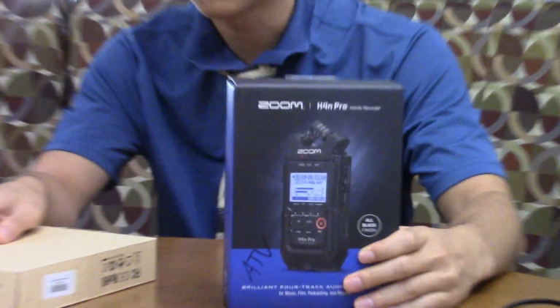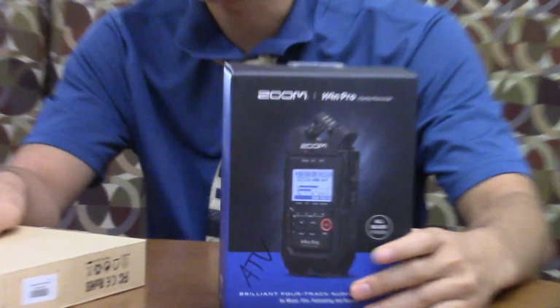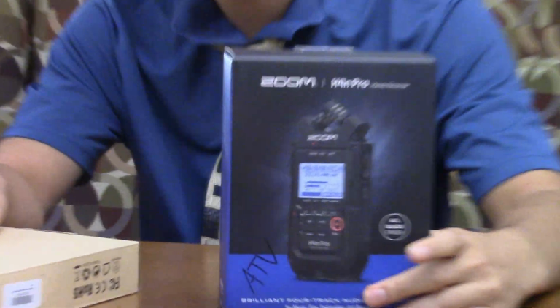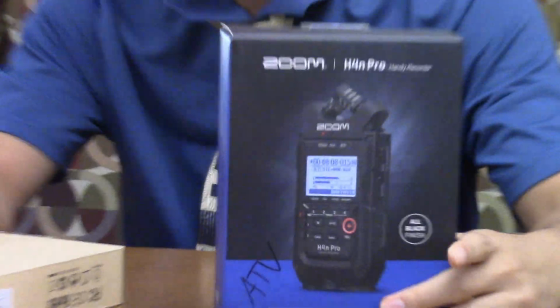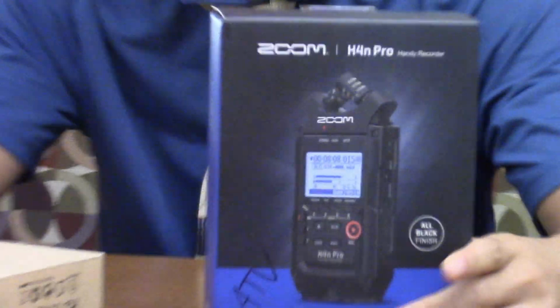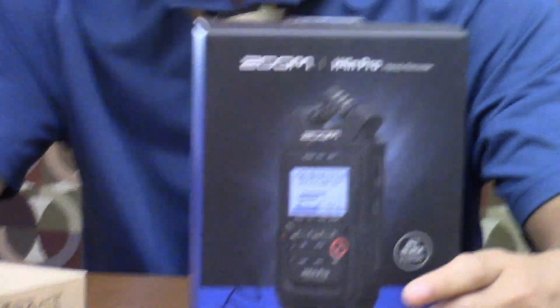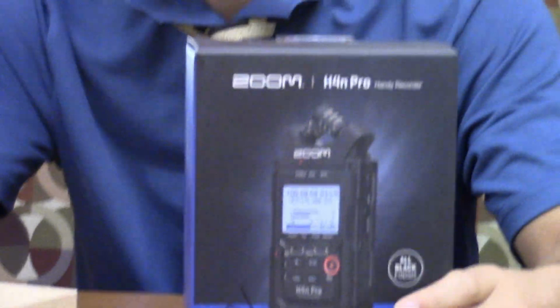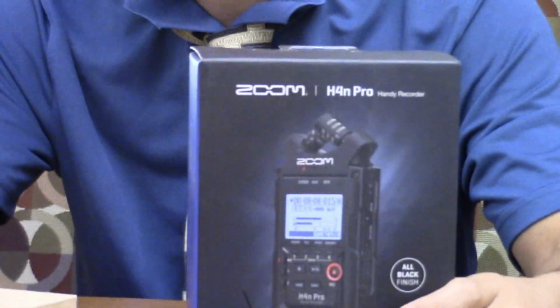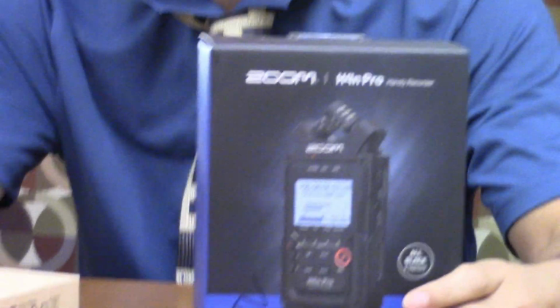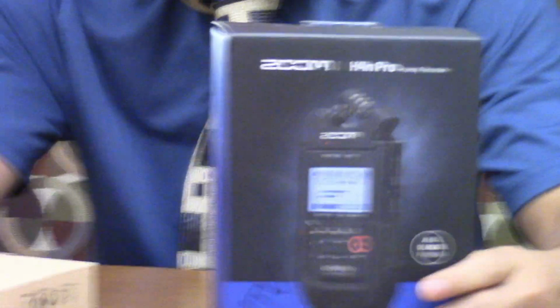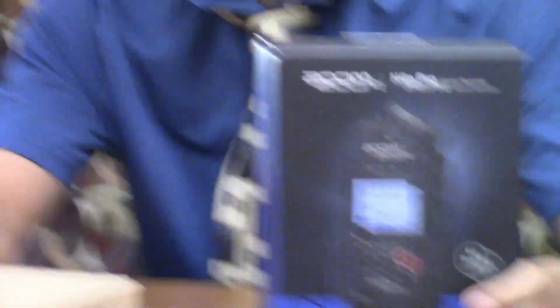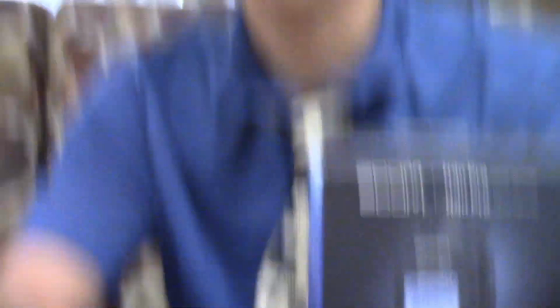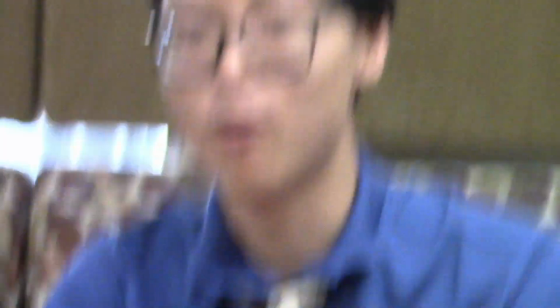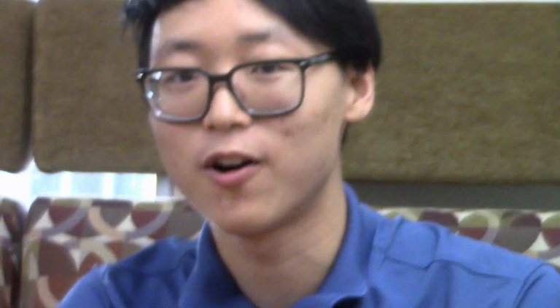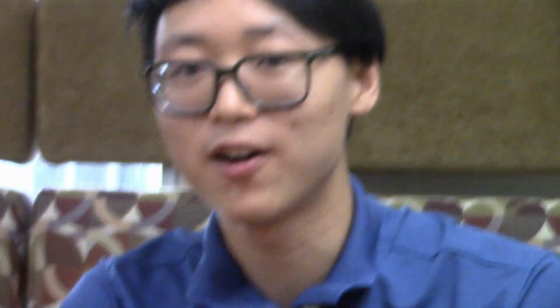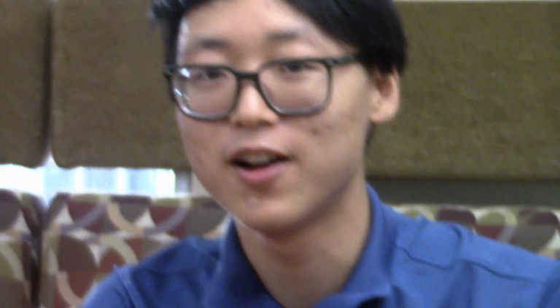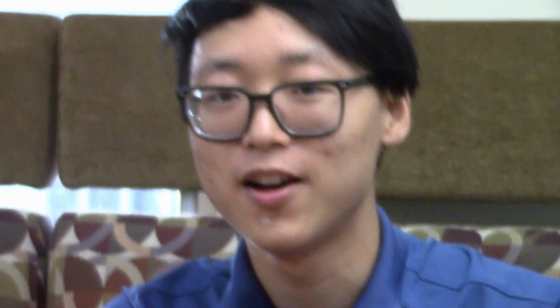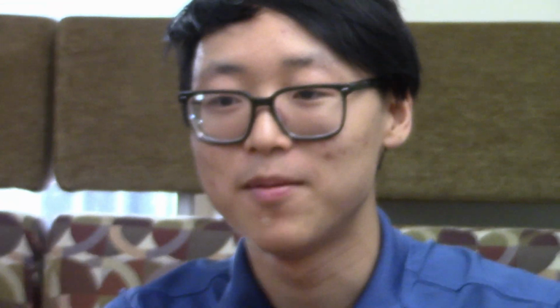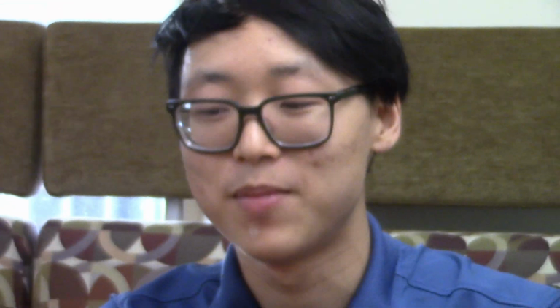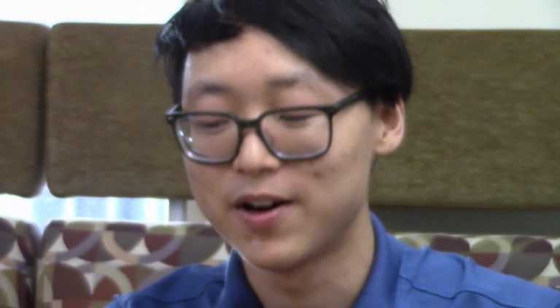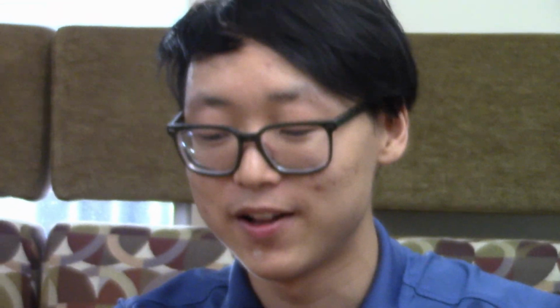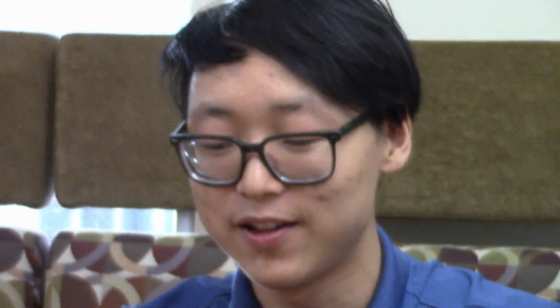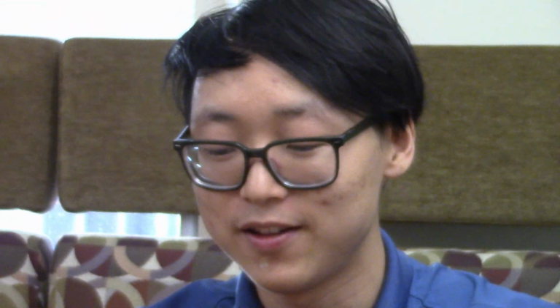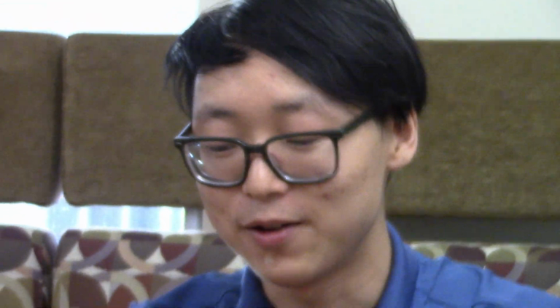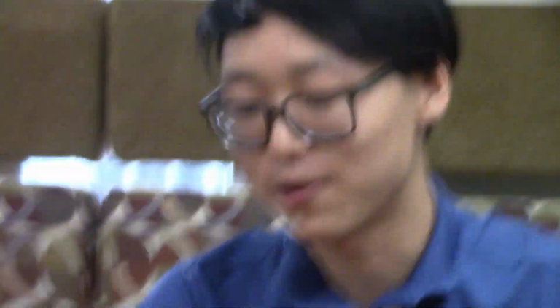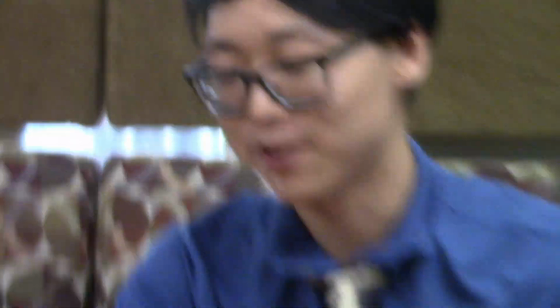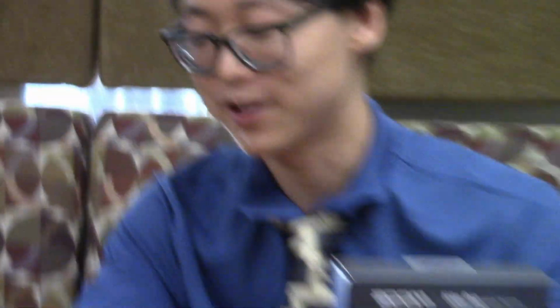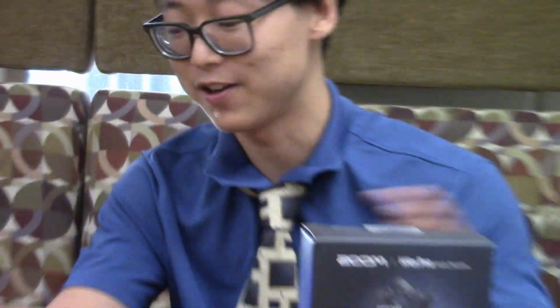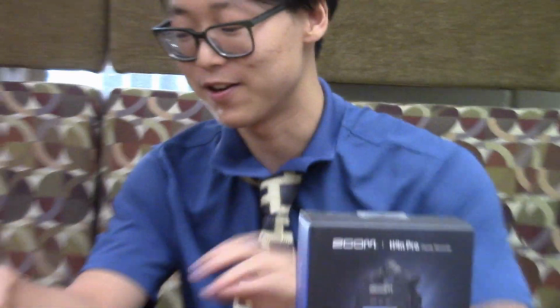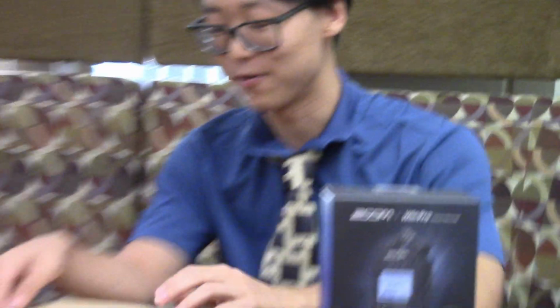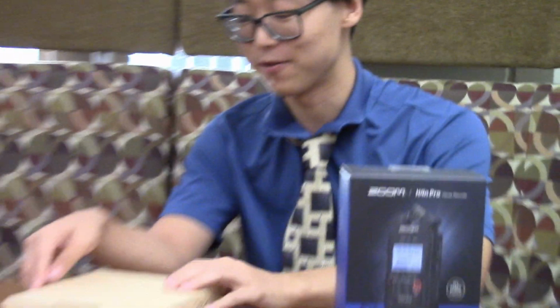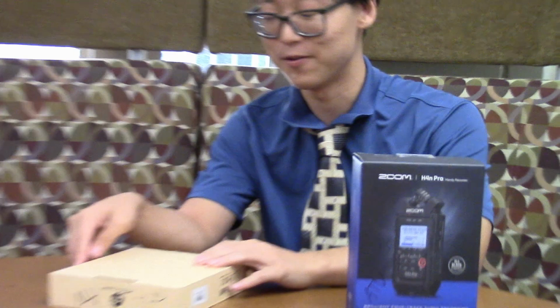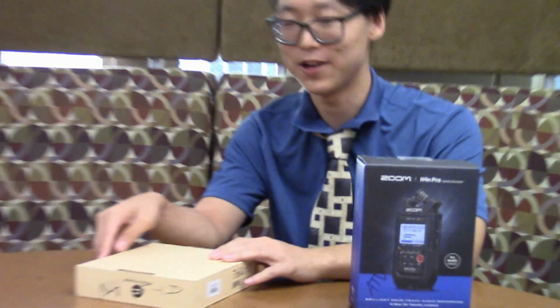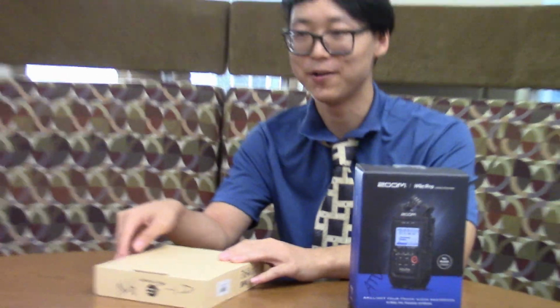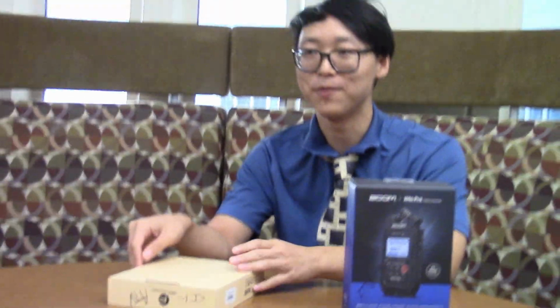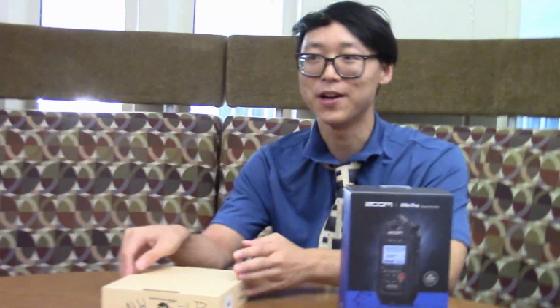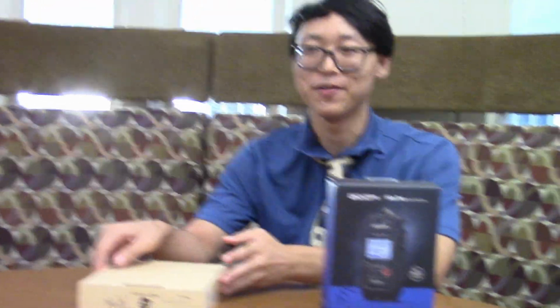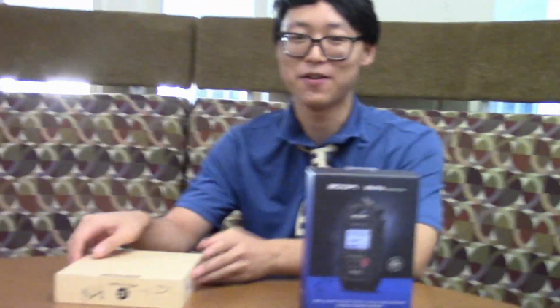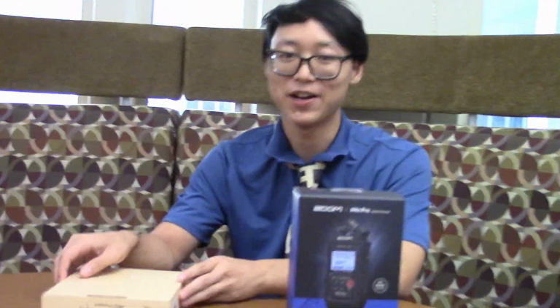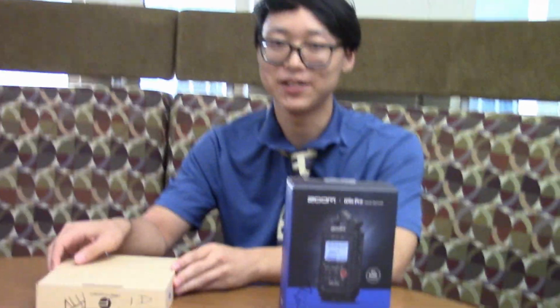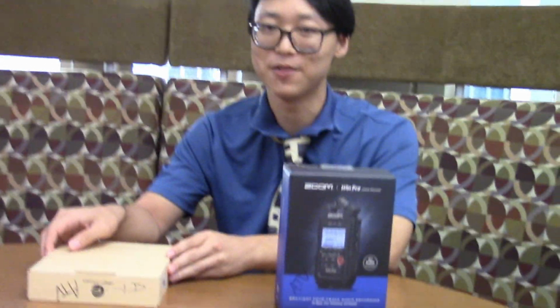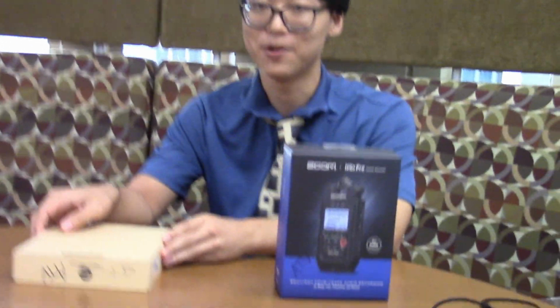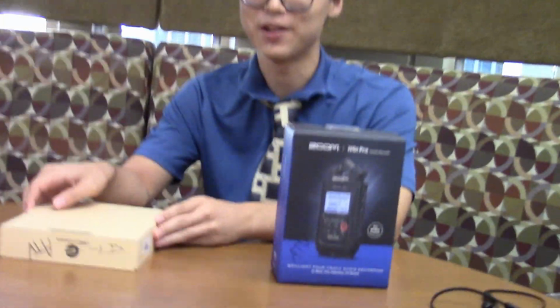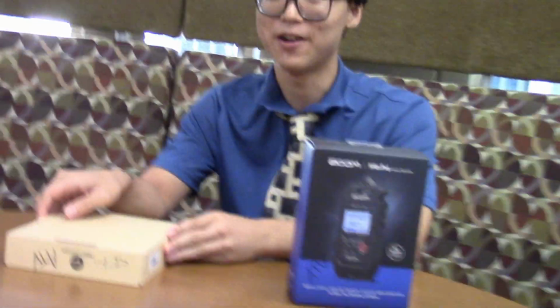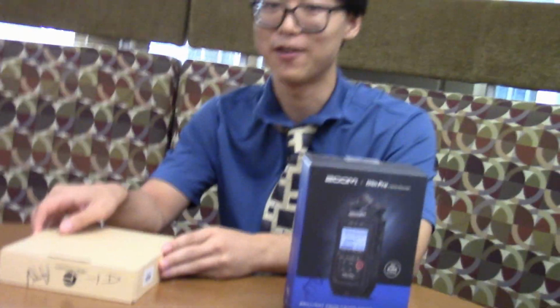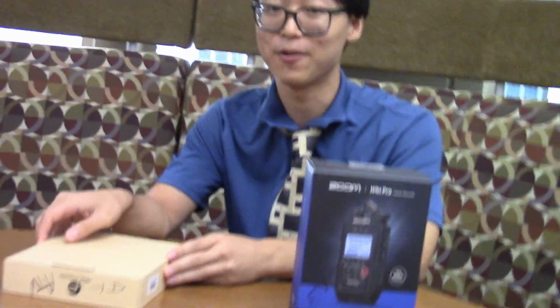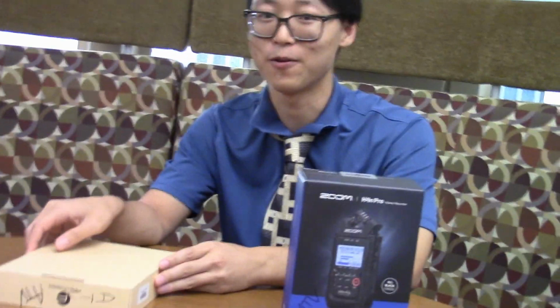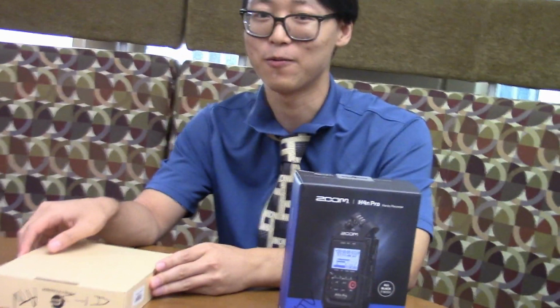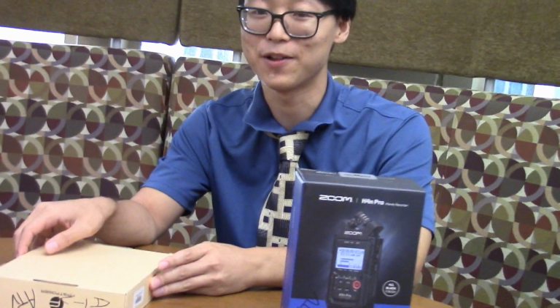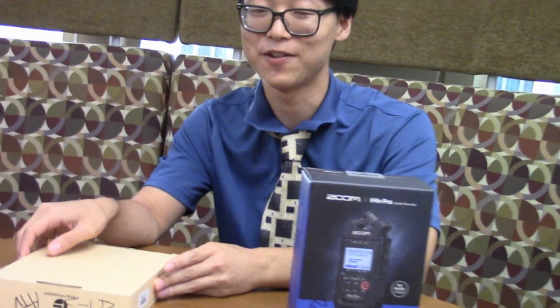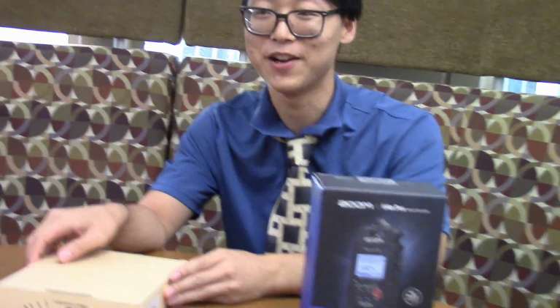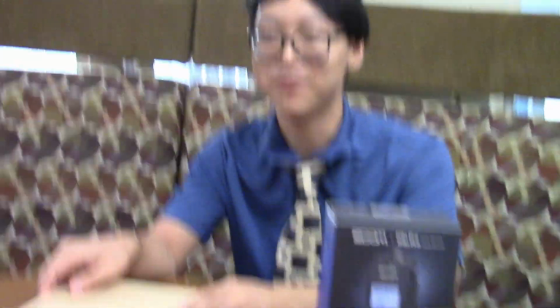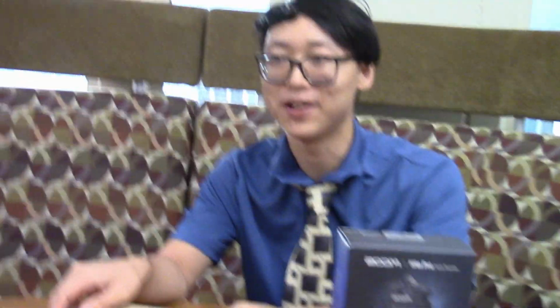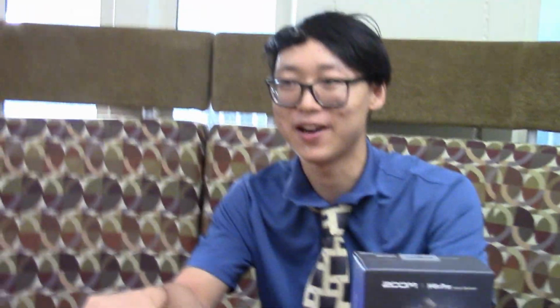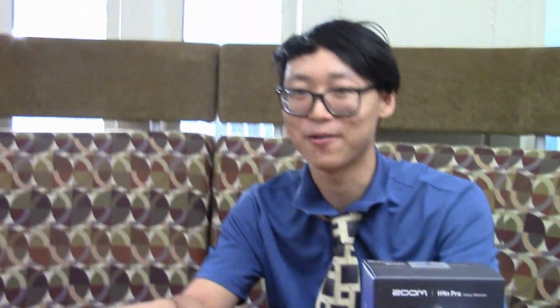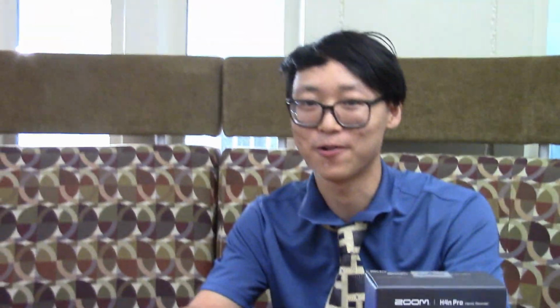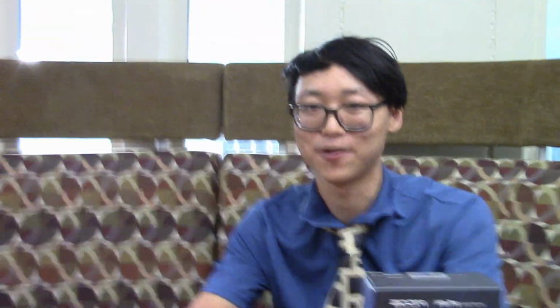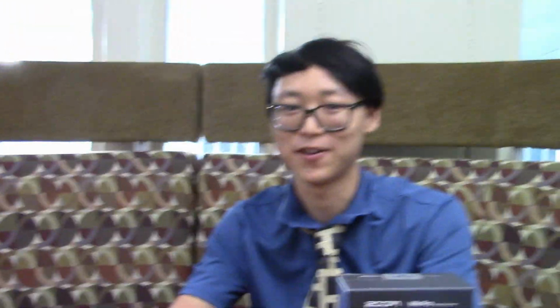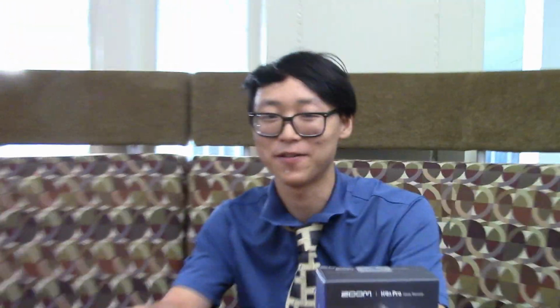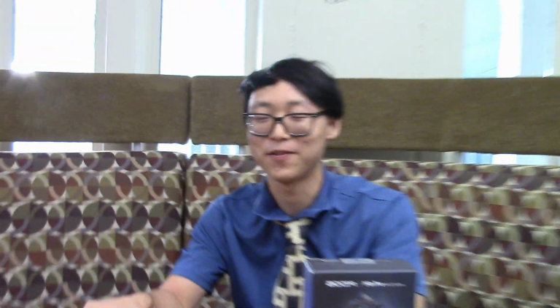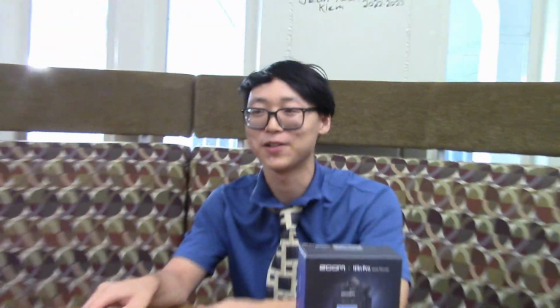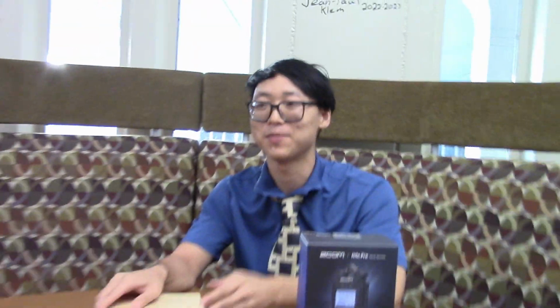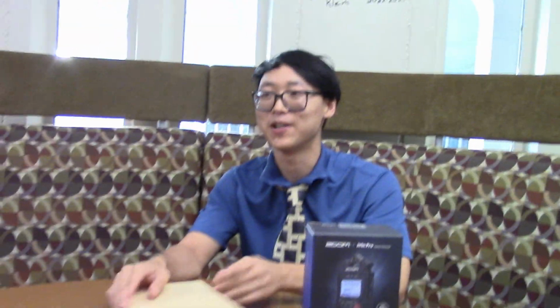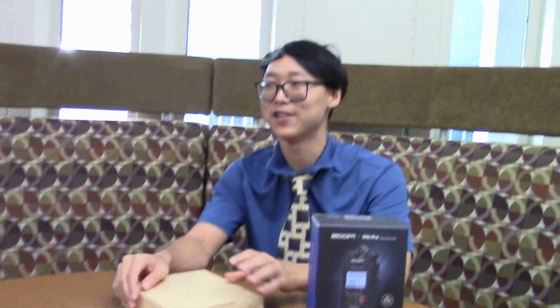We actually ordered a bit more, but the order didn't go through, and we have no idea where they are or whether they even got ordered in the first place.